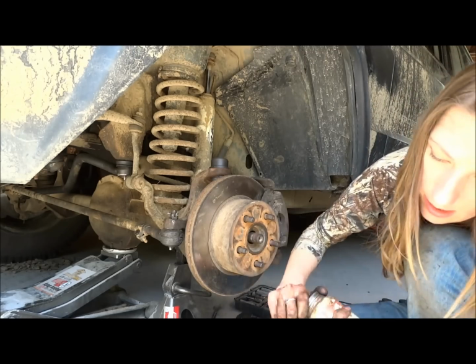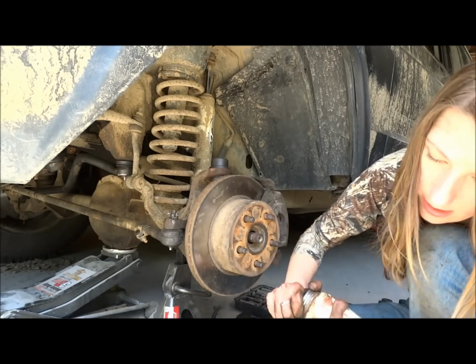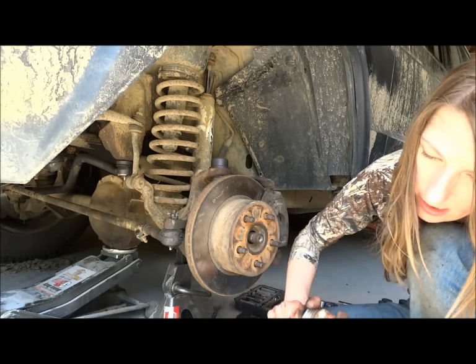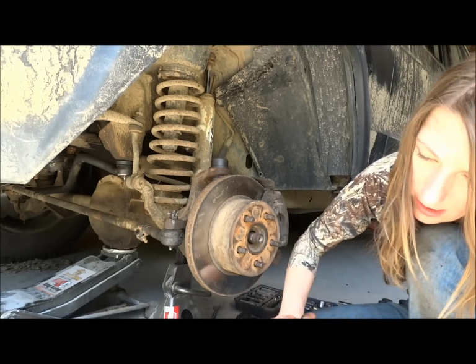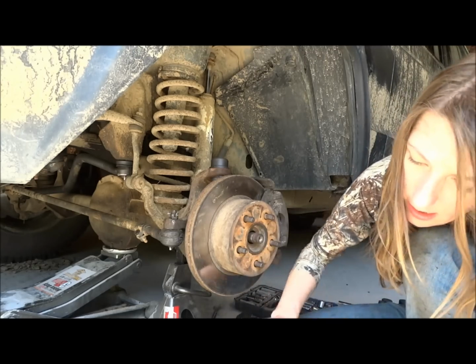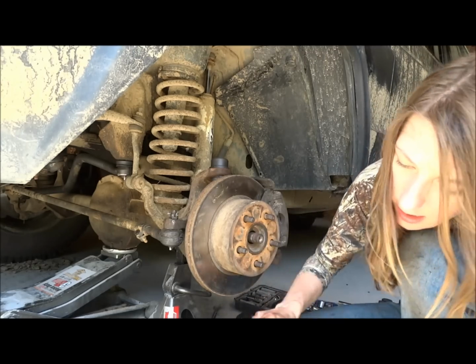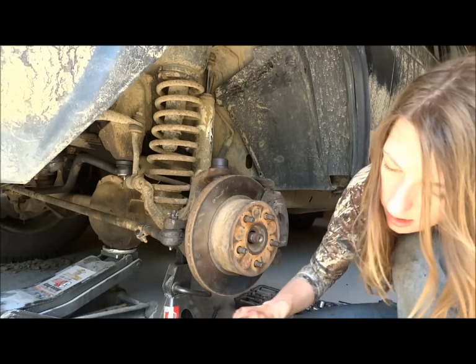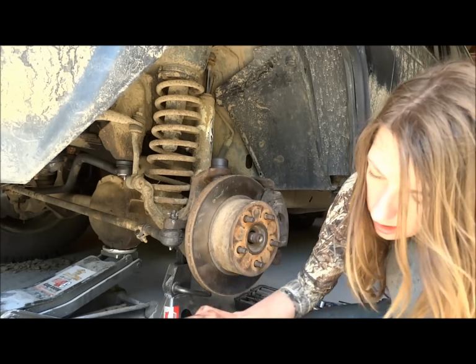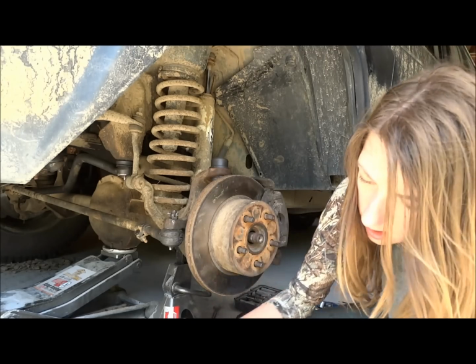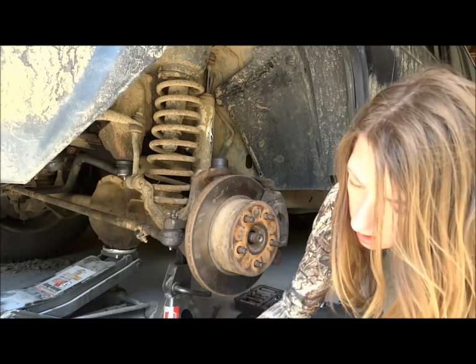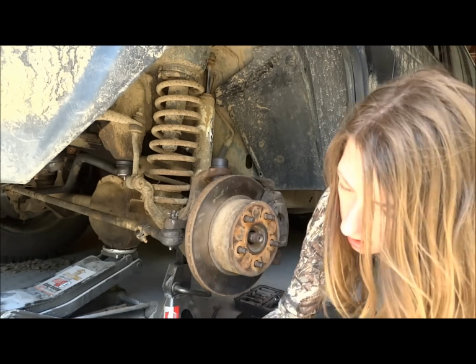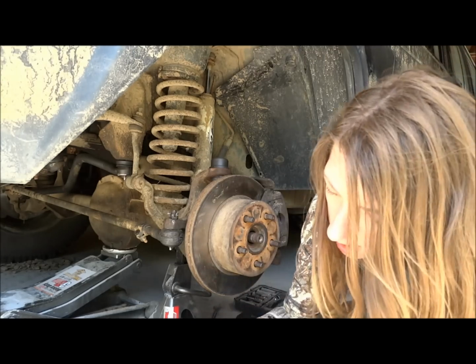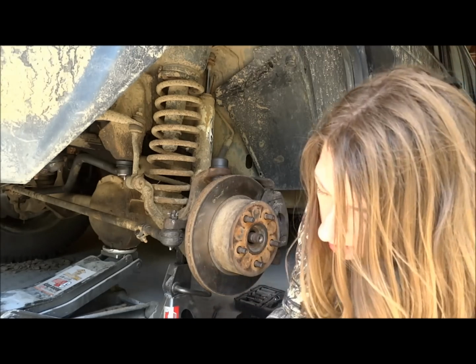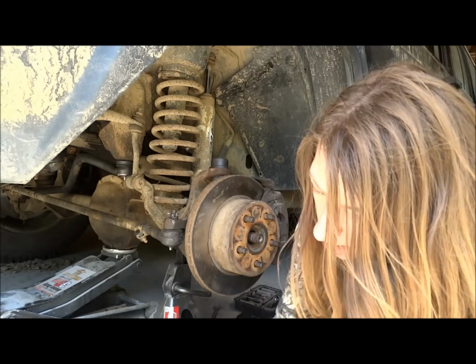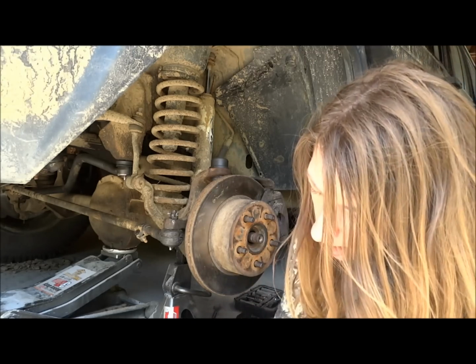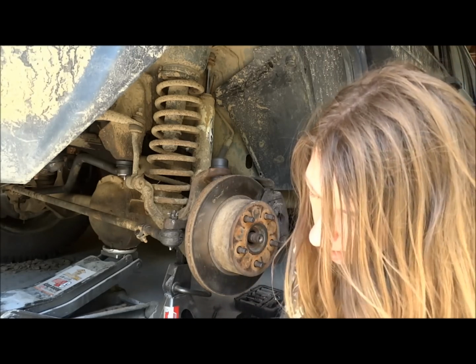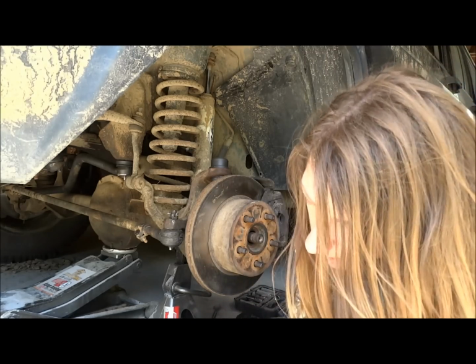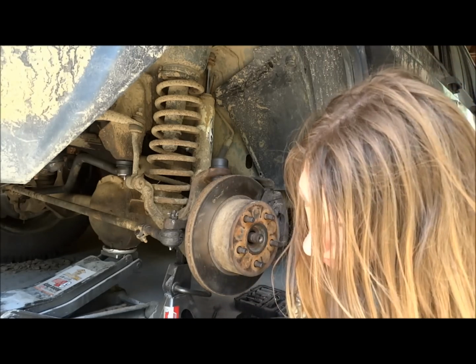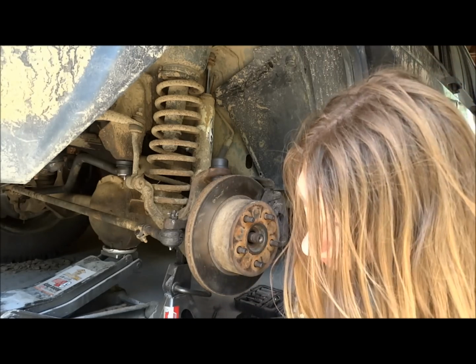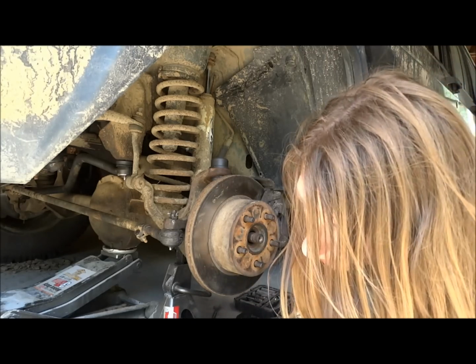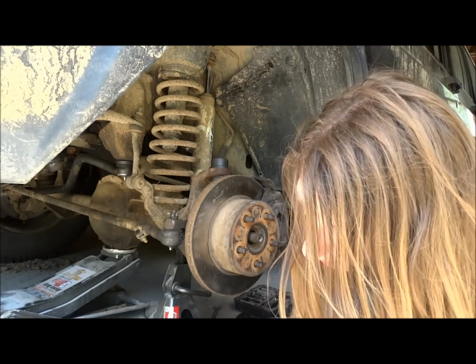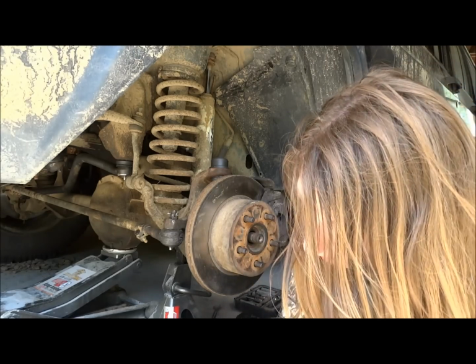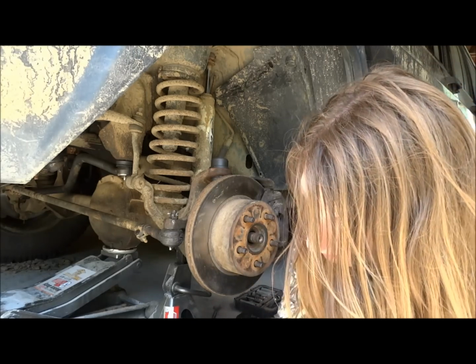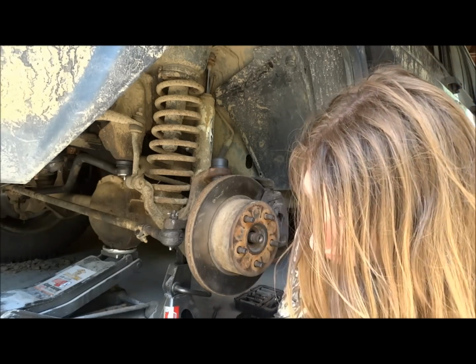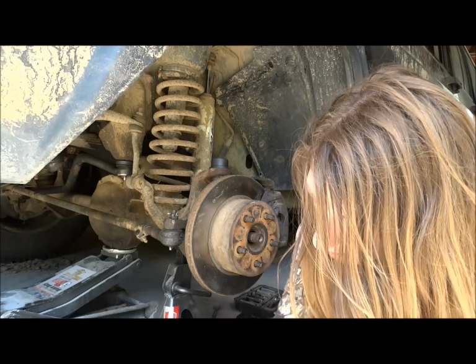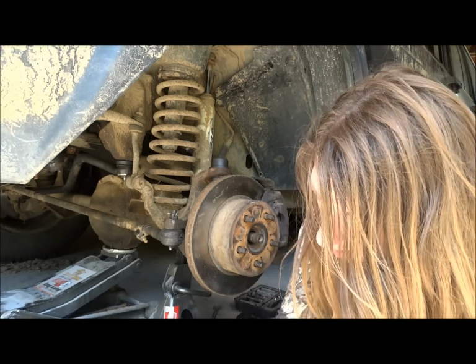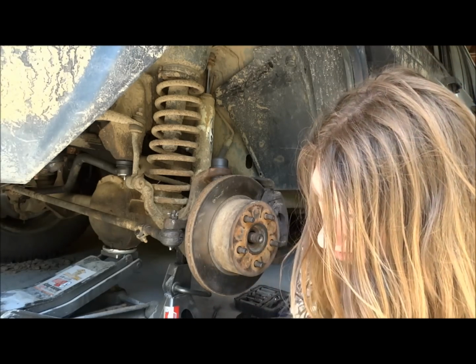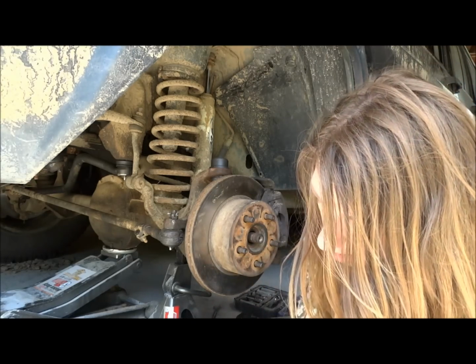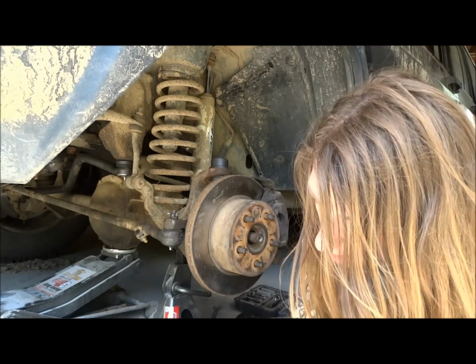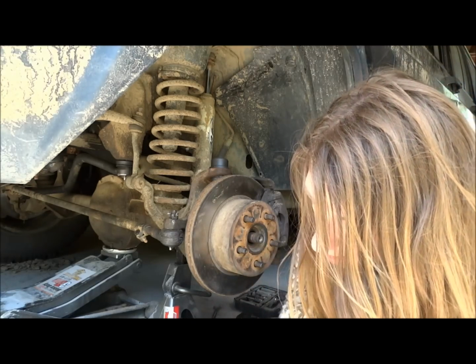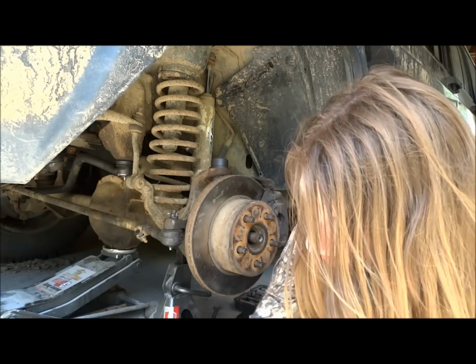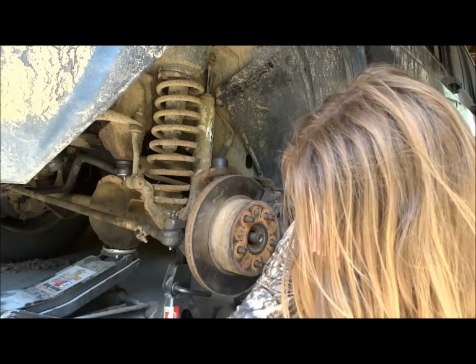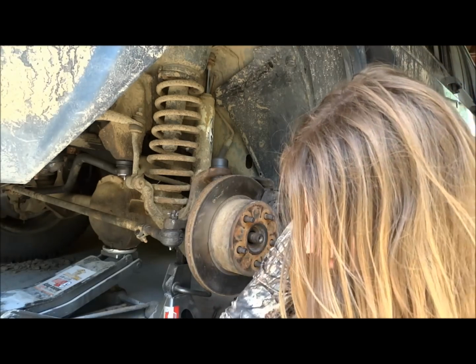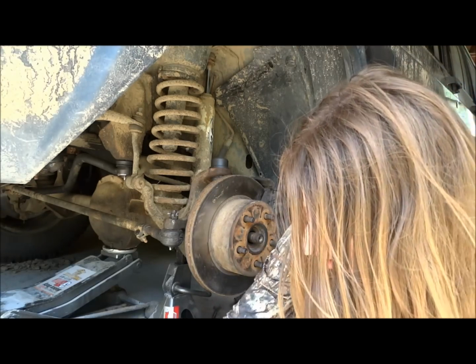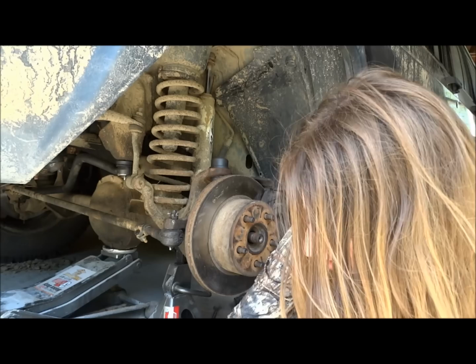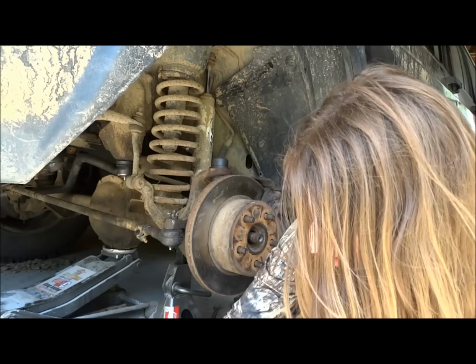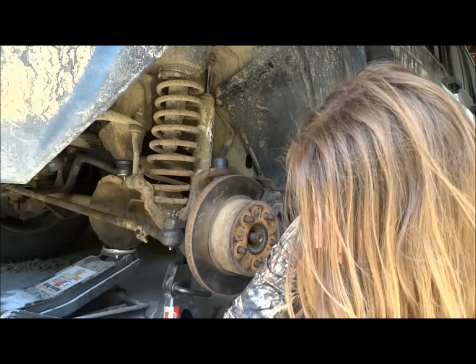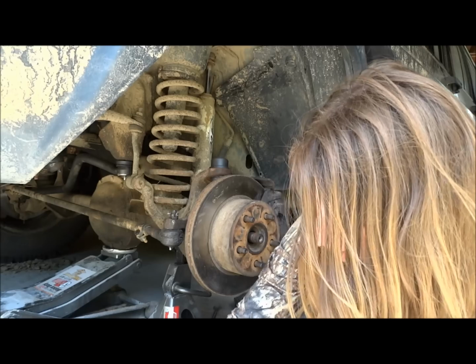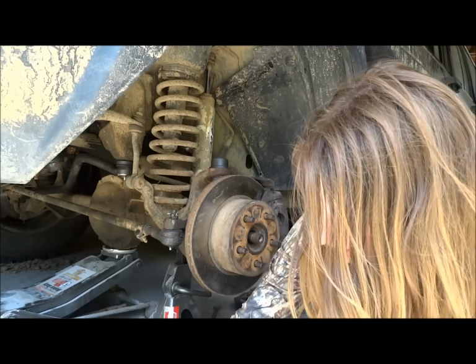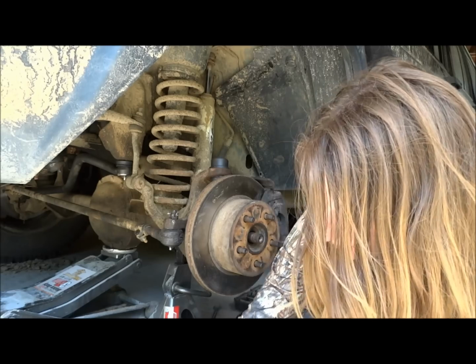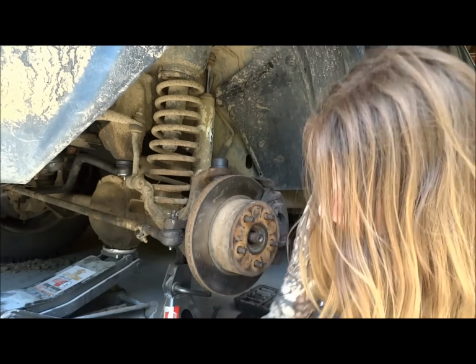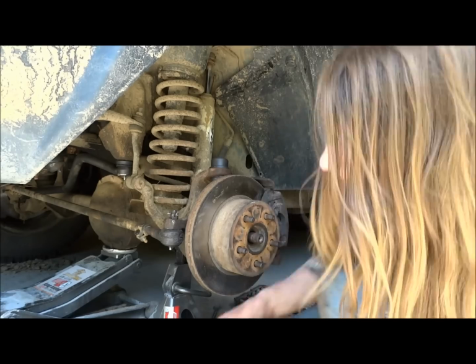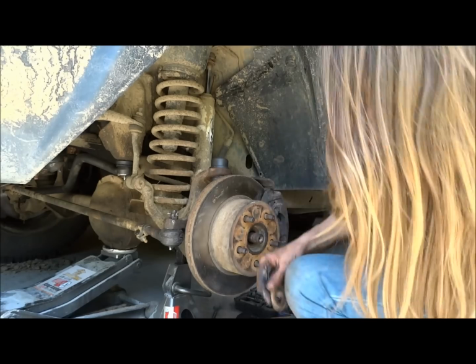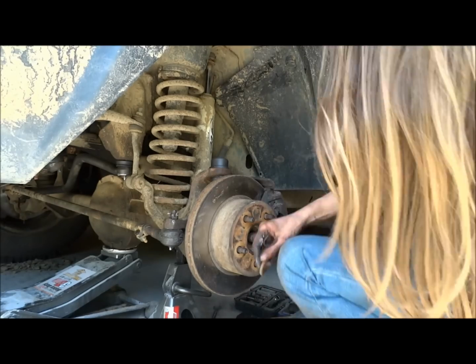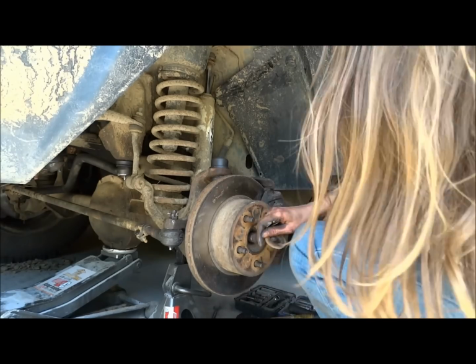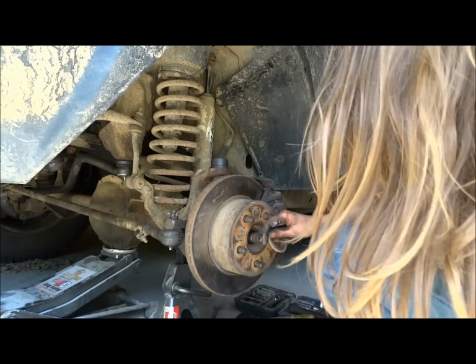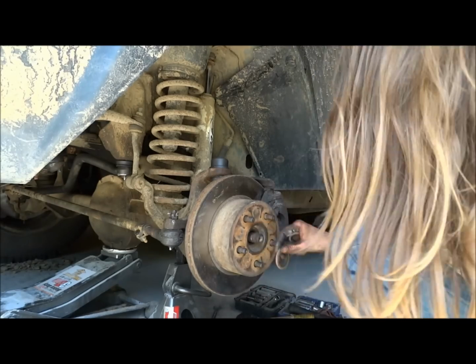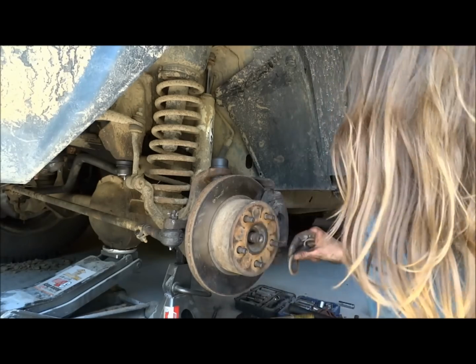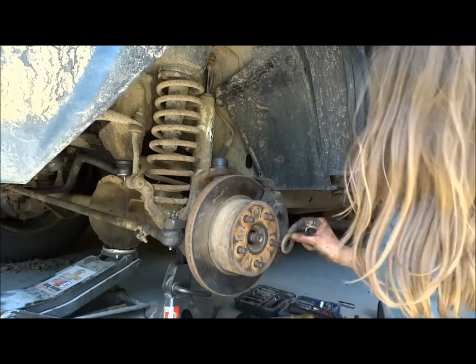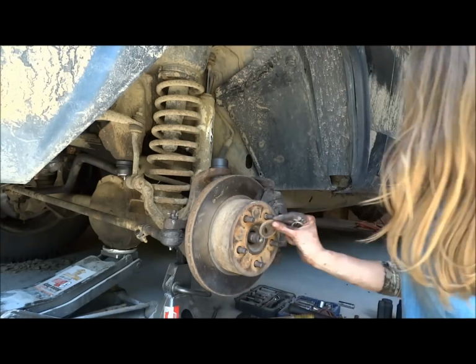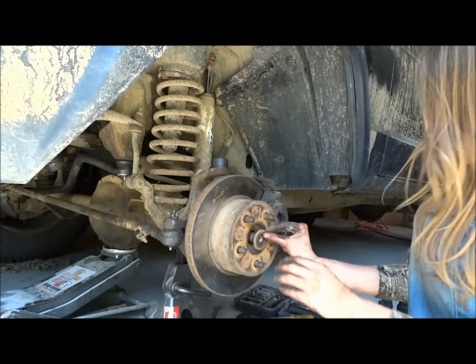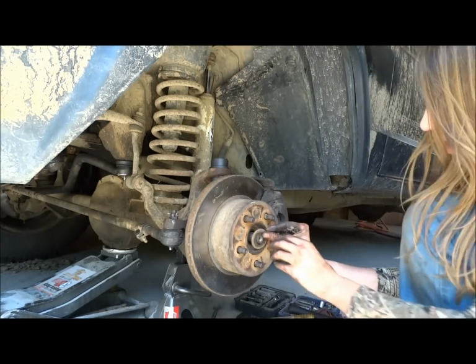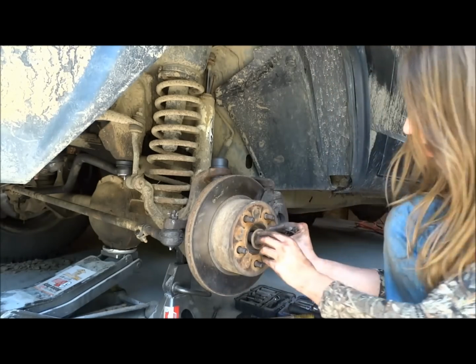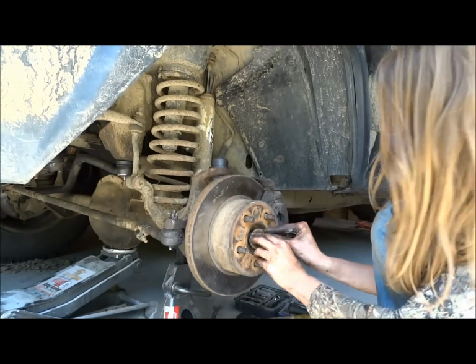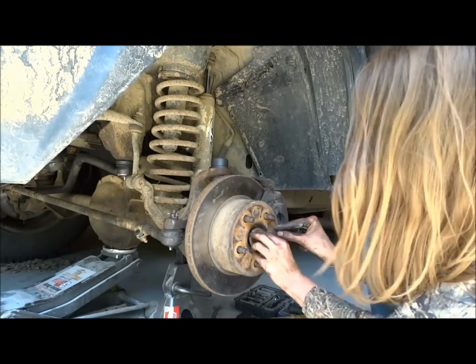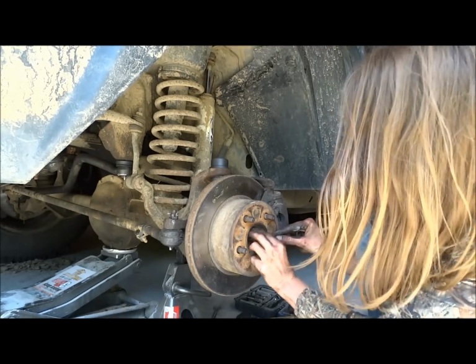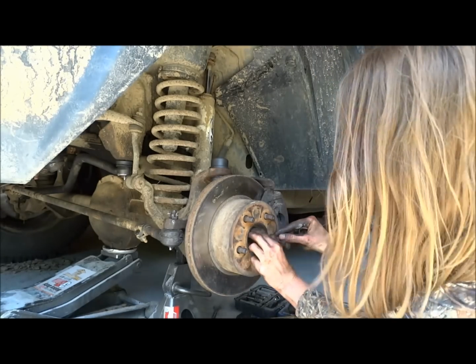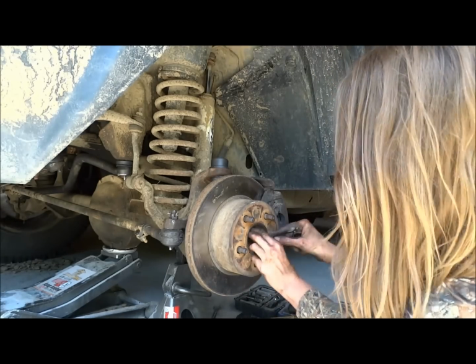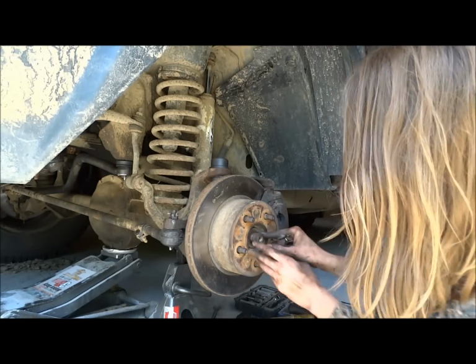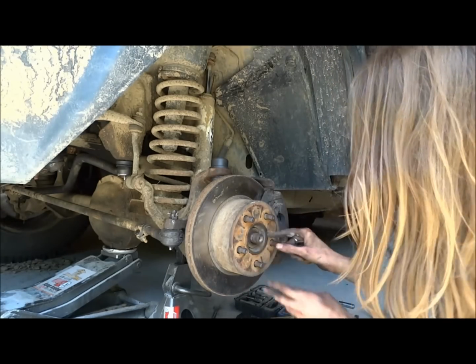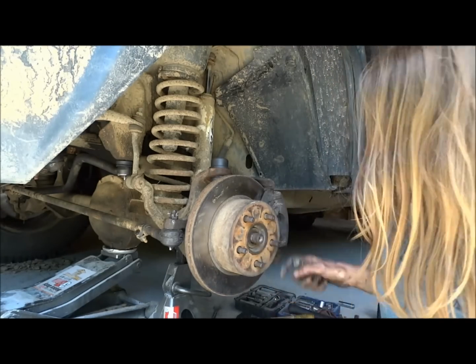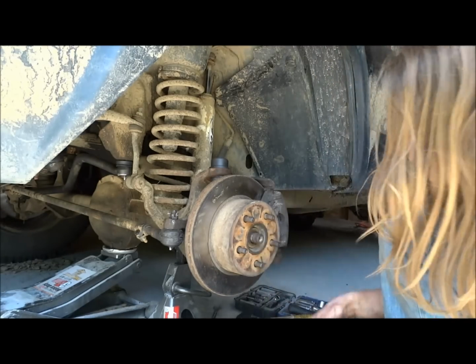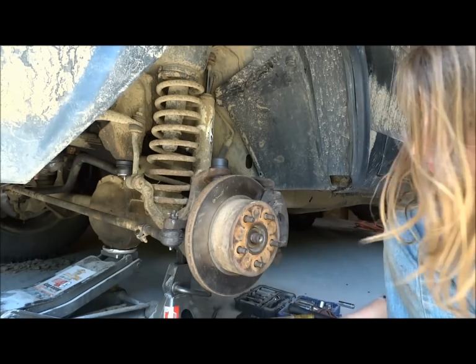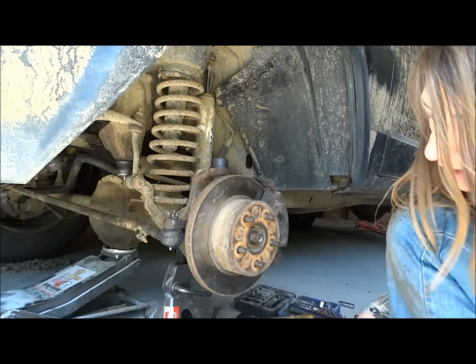And then you install your axle nut and washer.